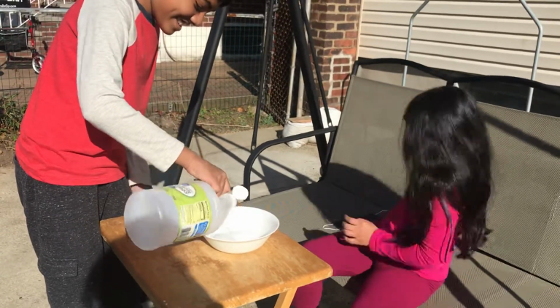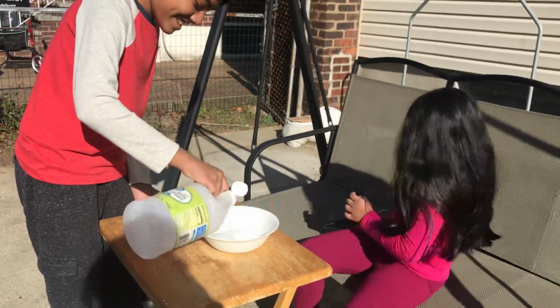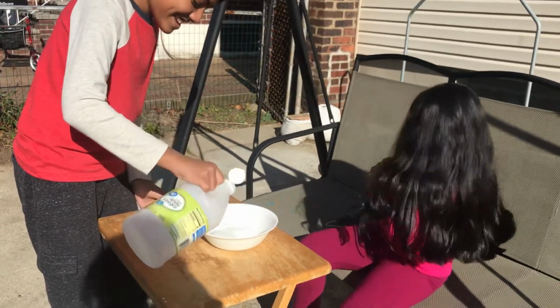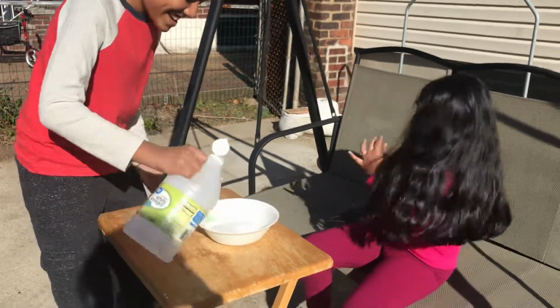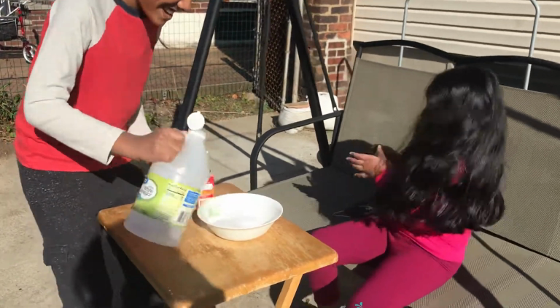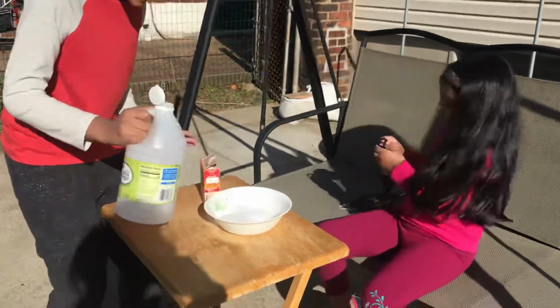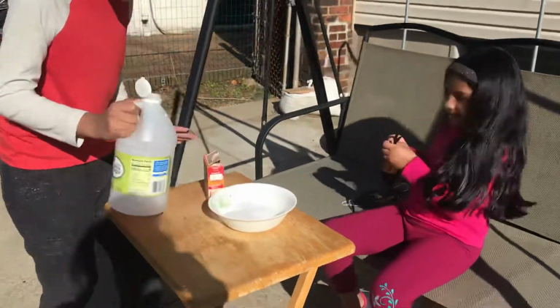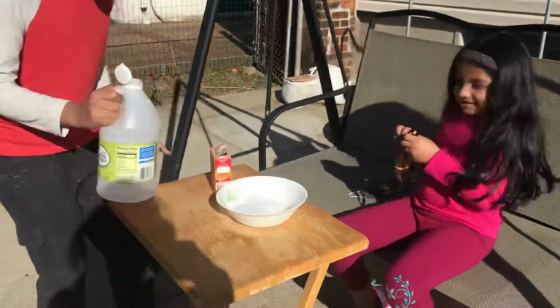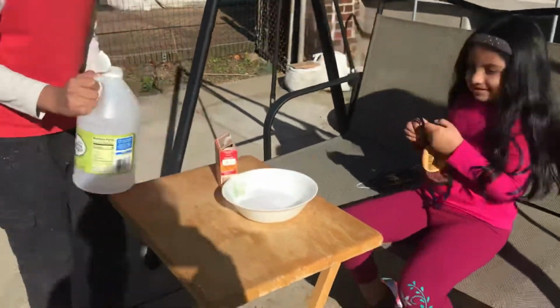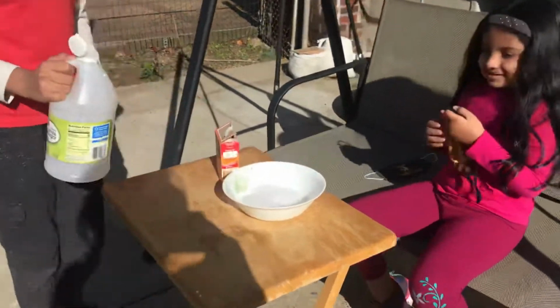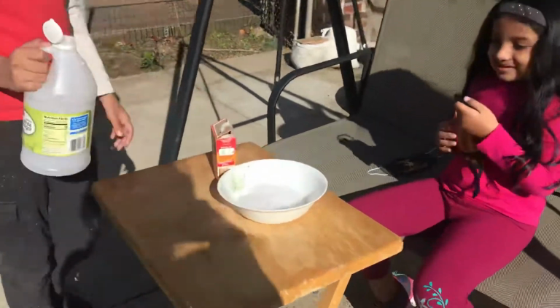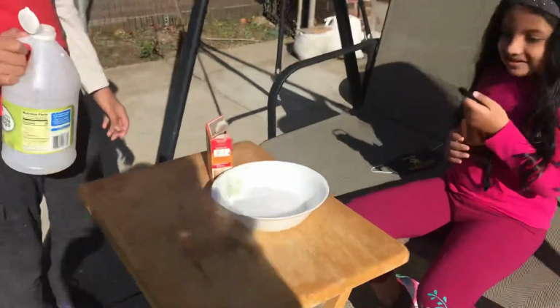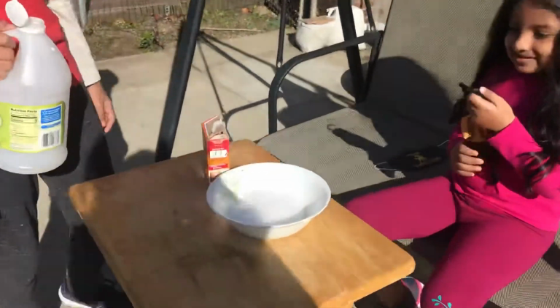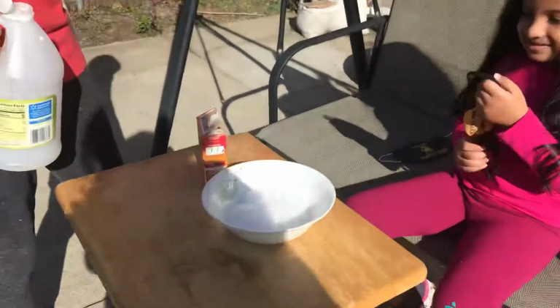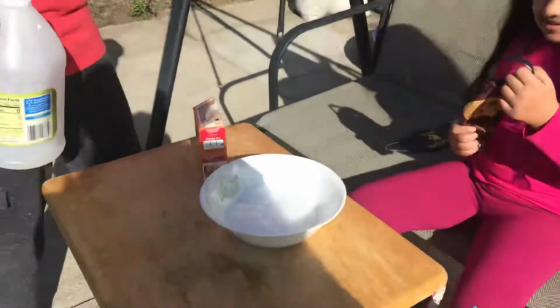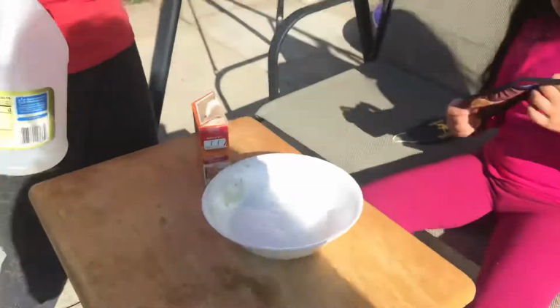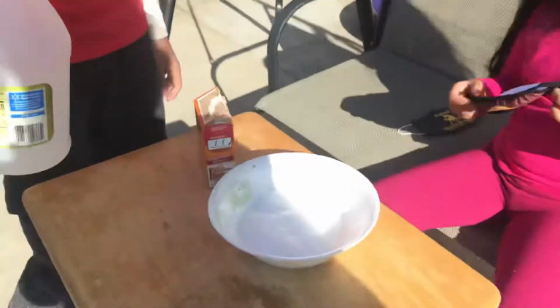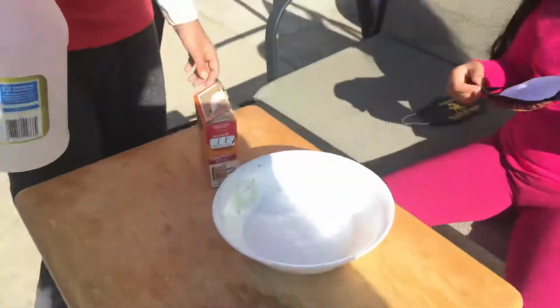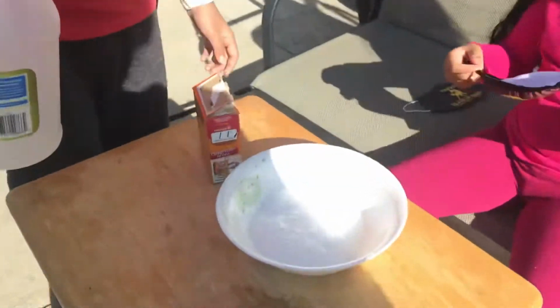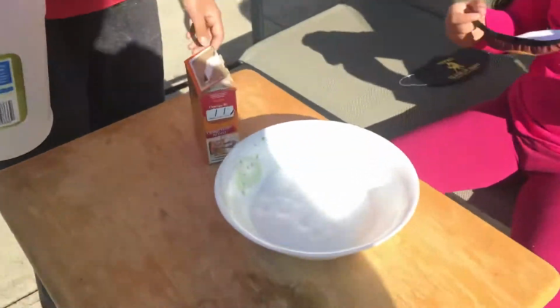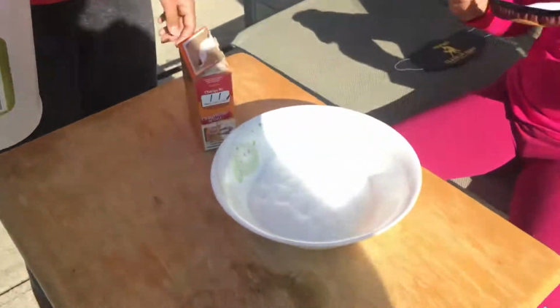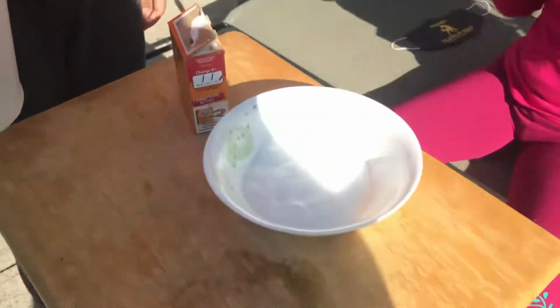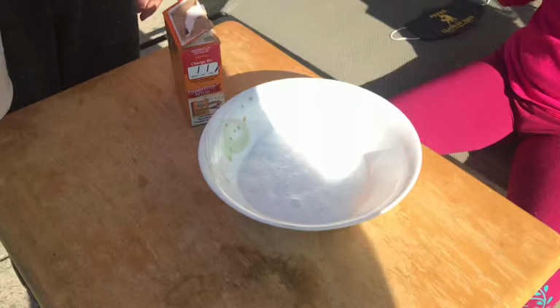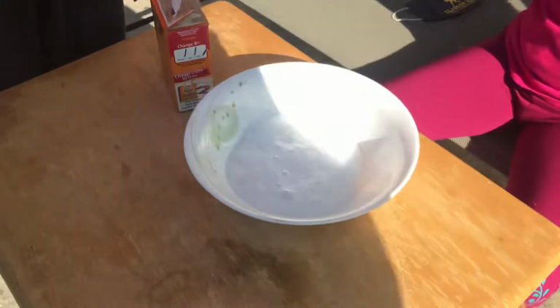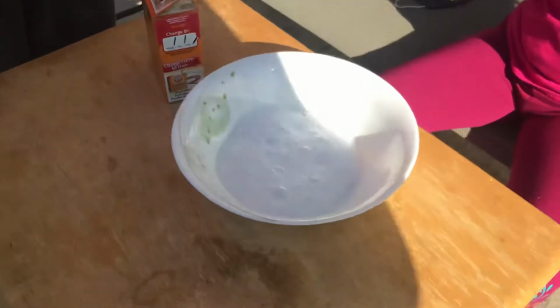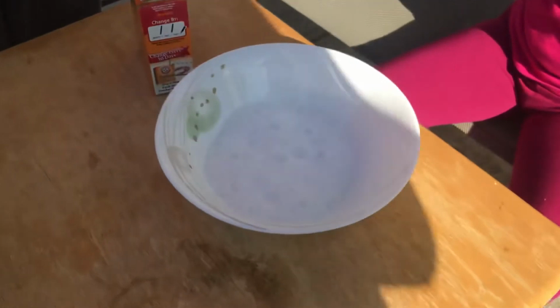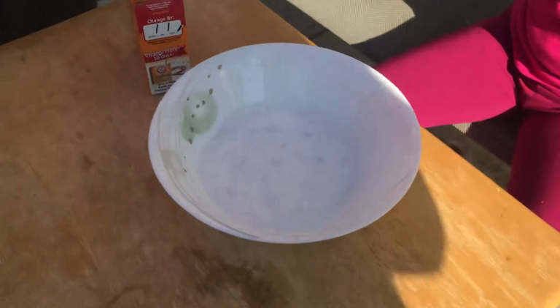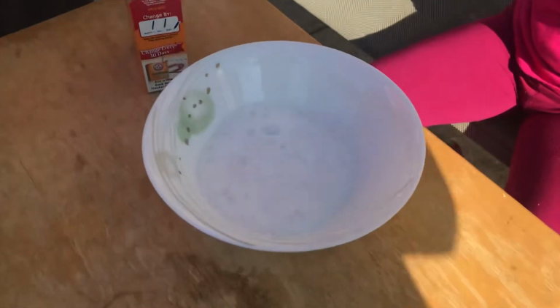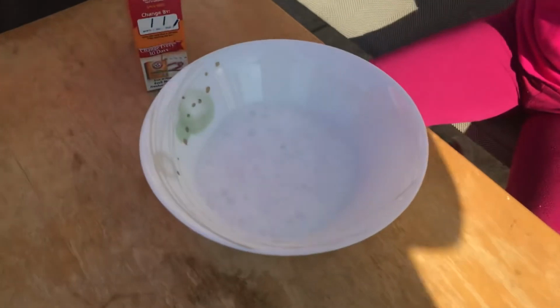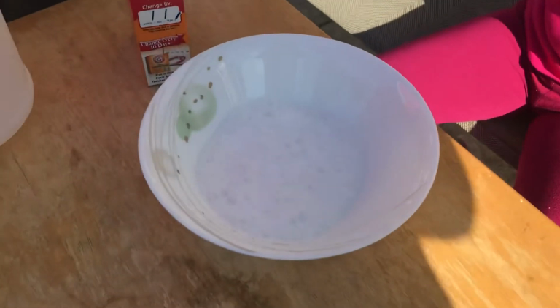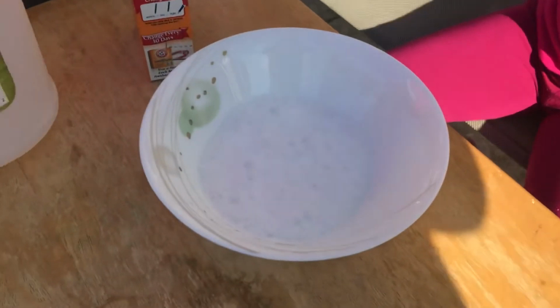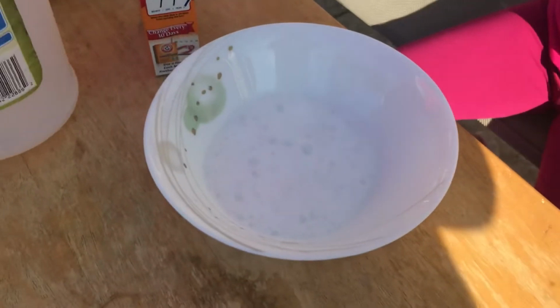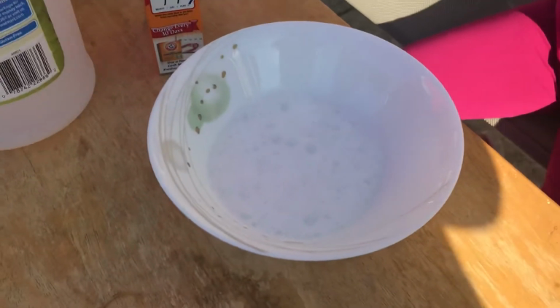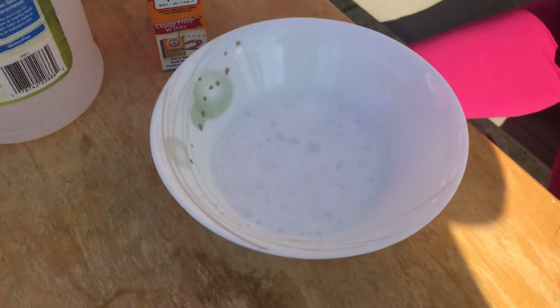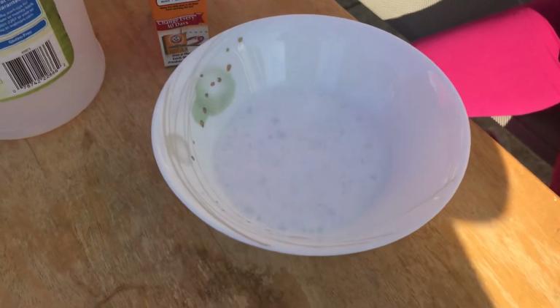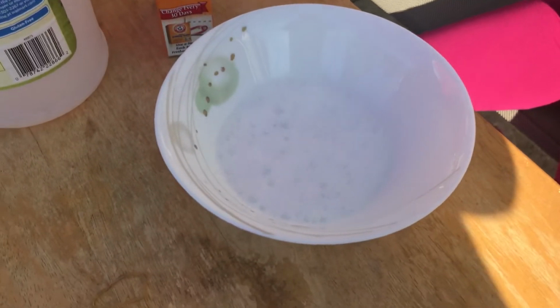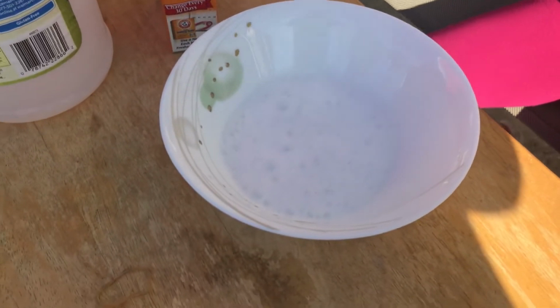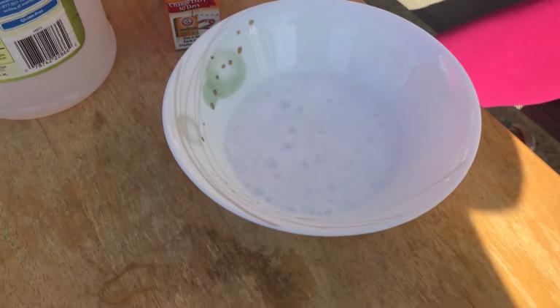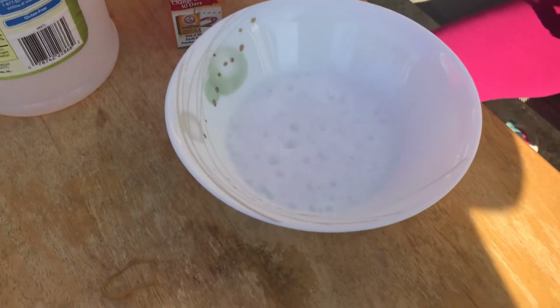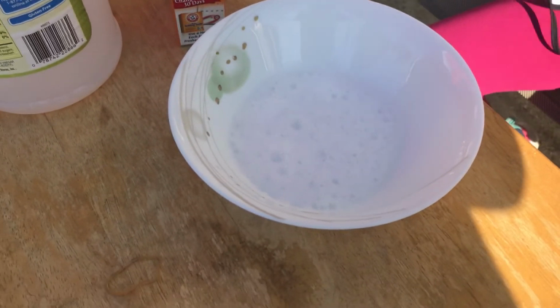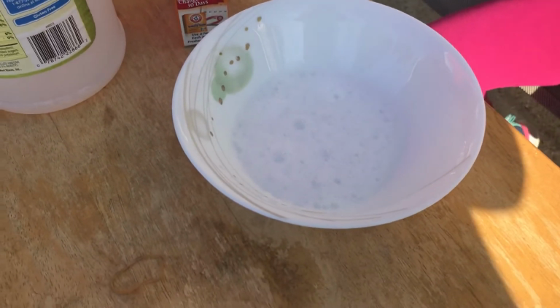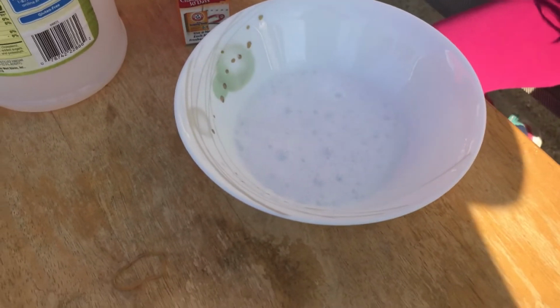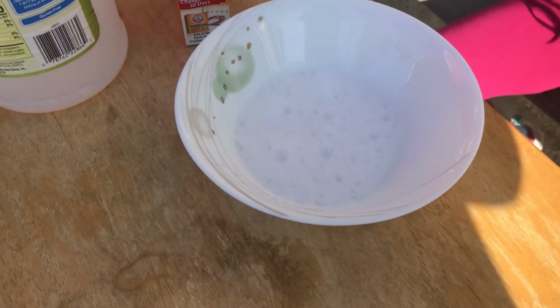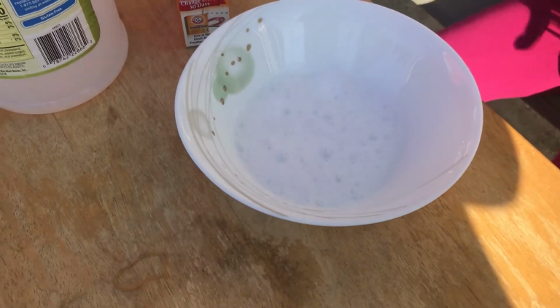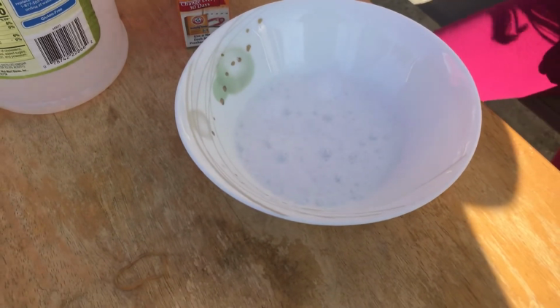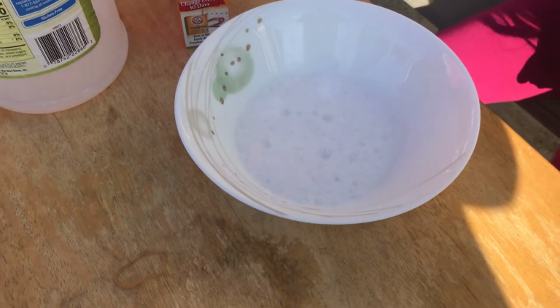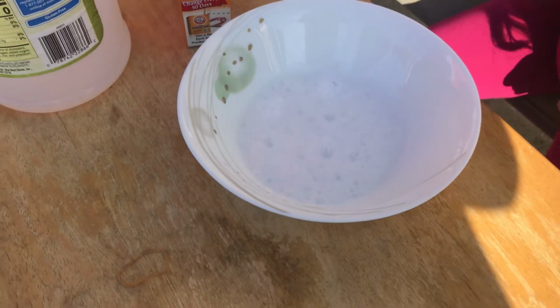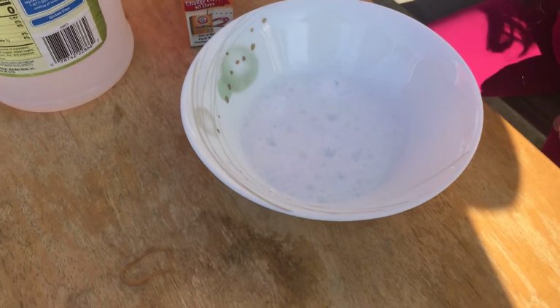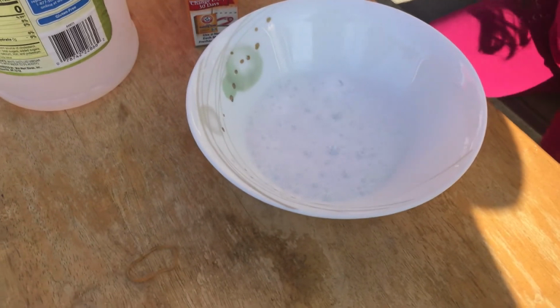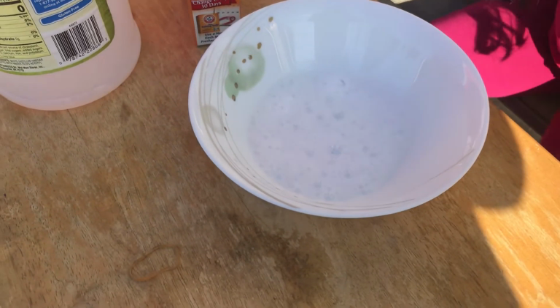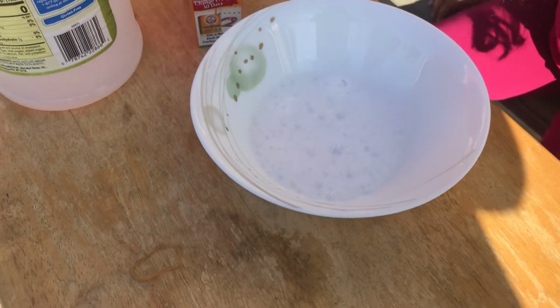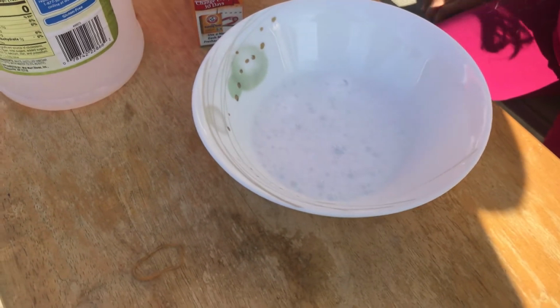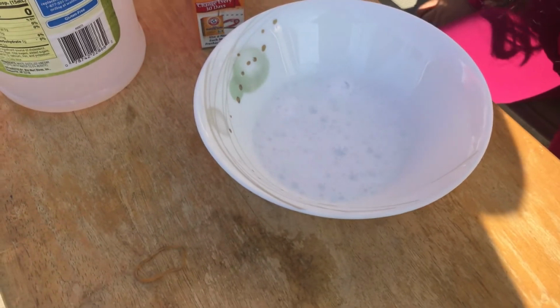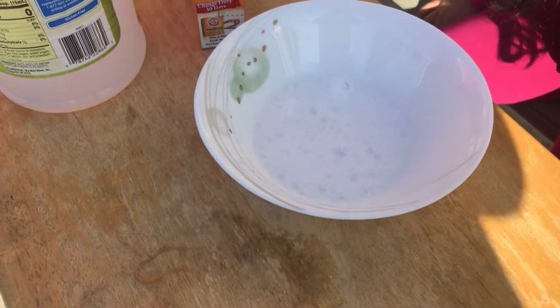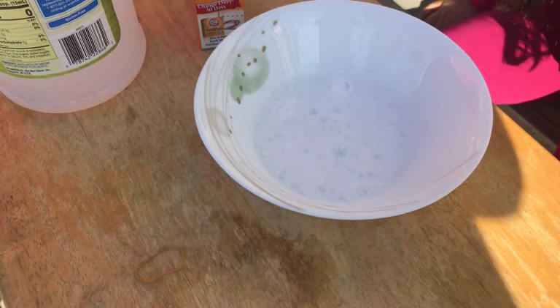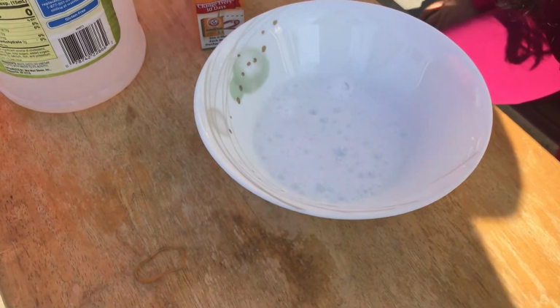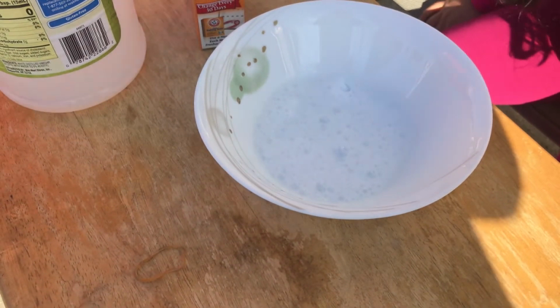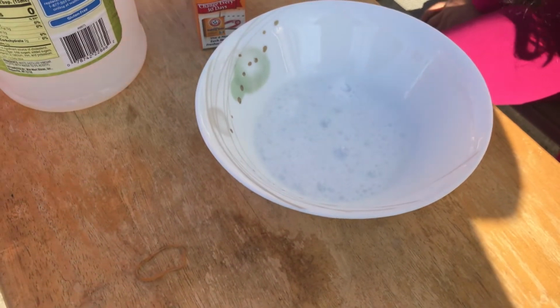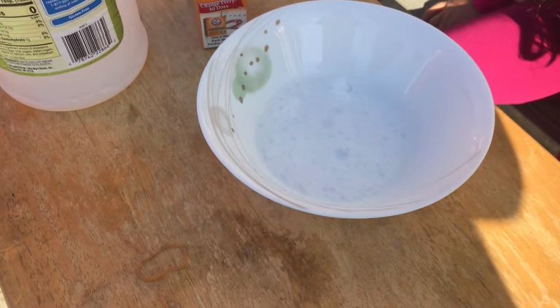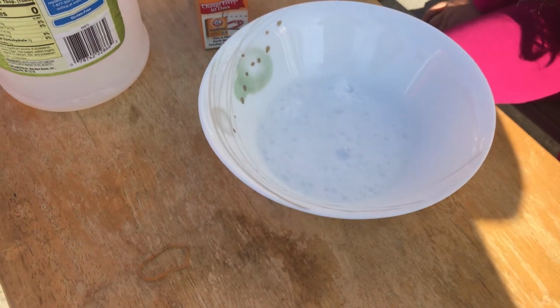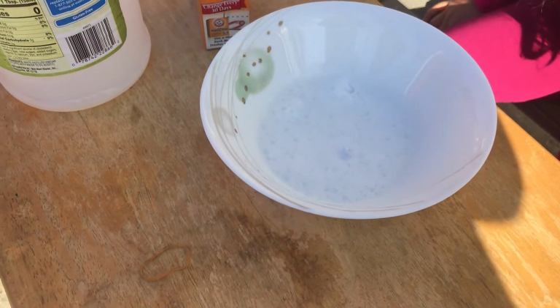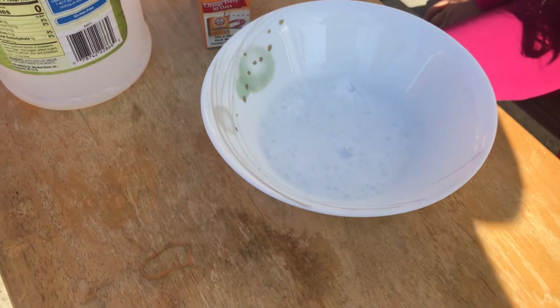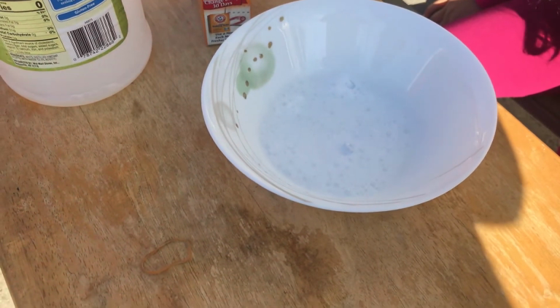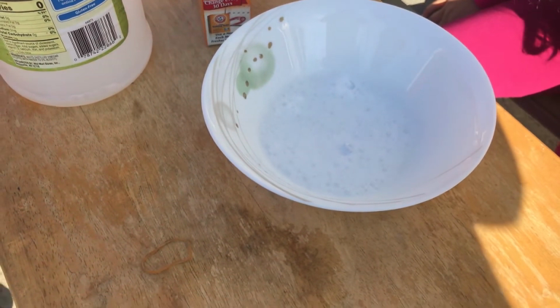Yeah, look, look at the reaction! And that's how you make some carbon dioxide.